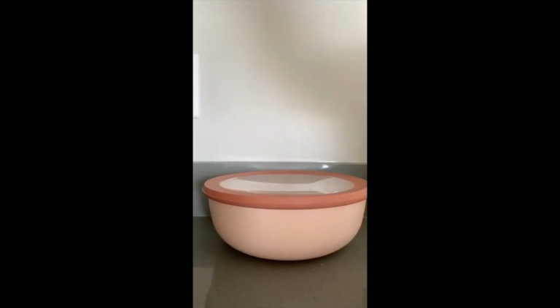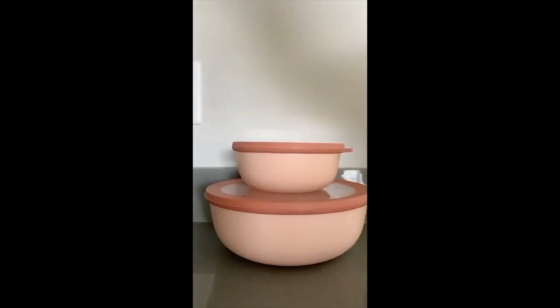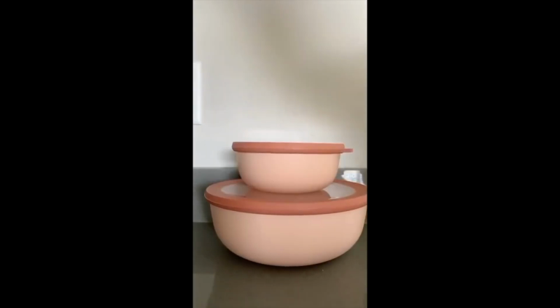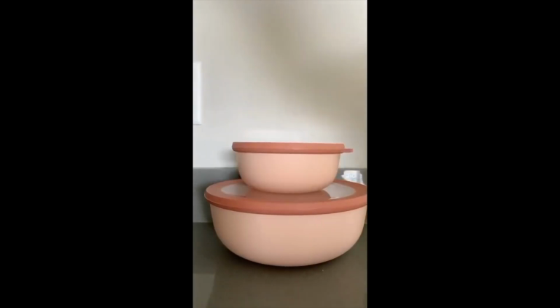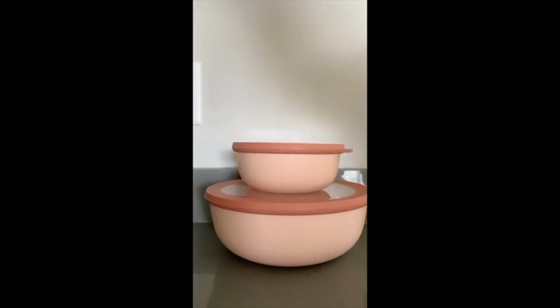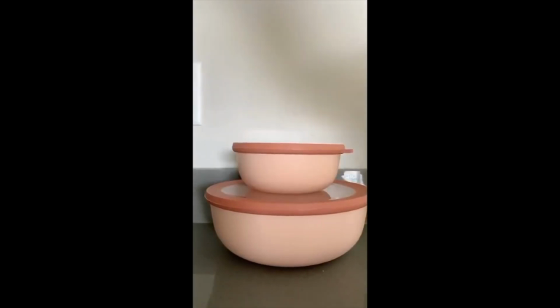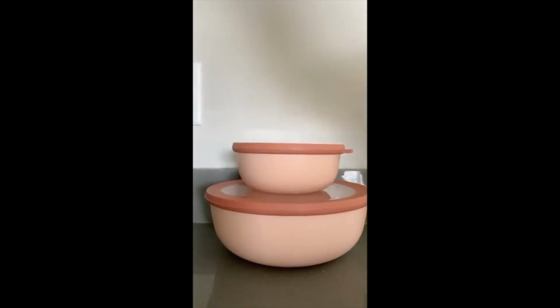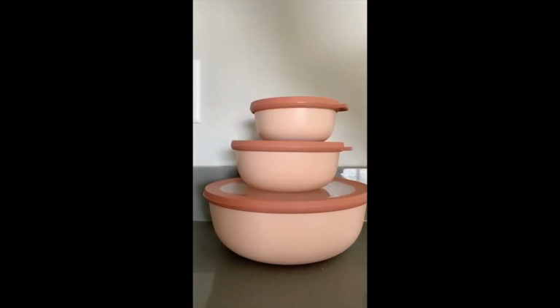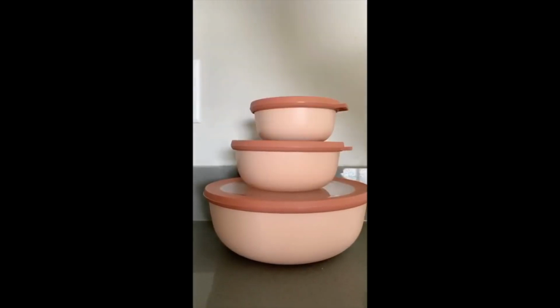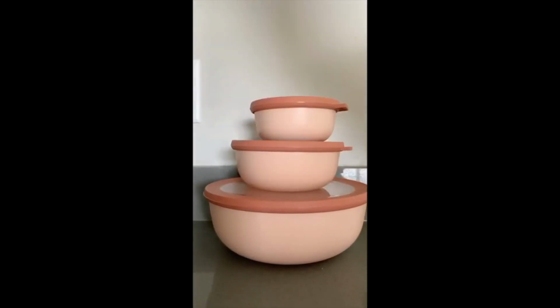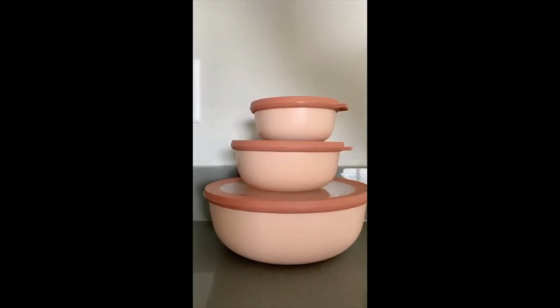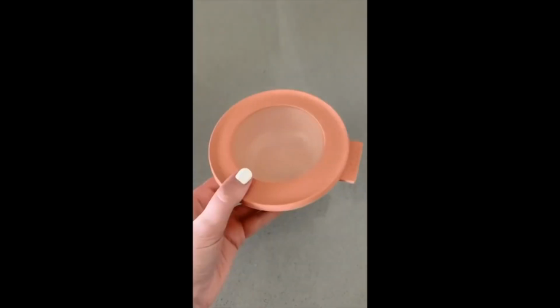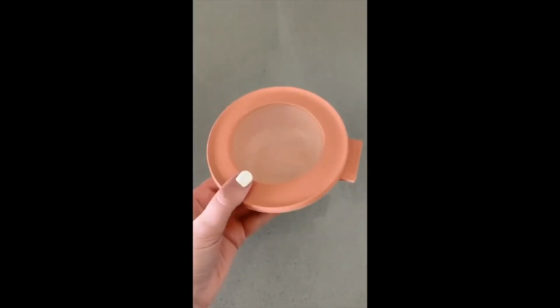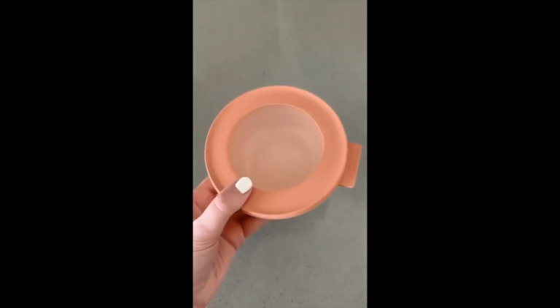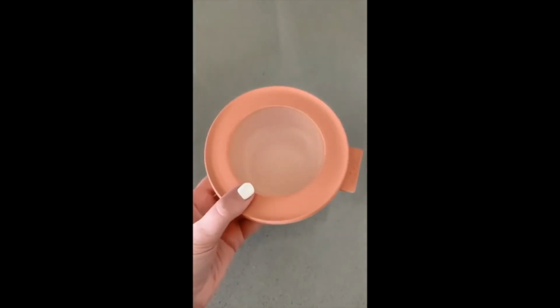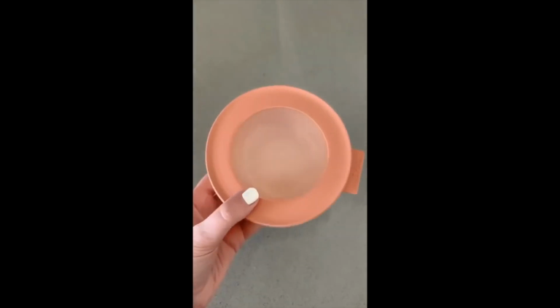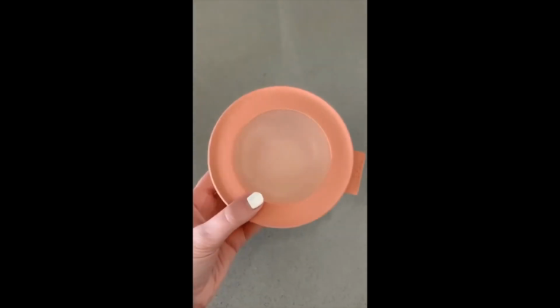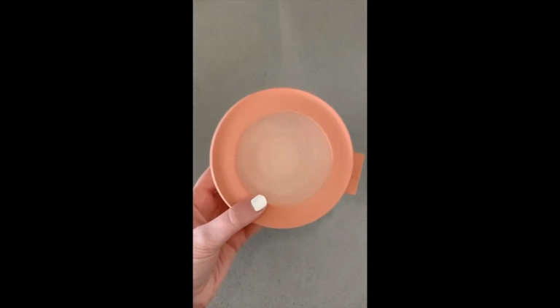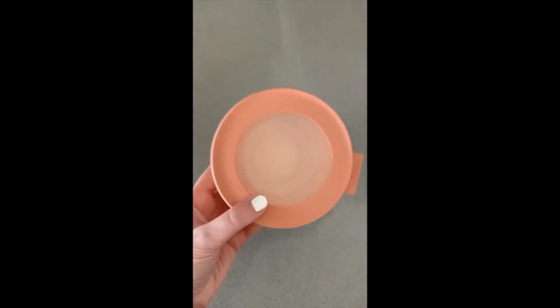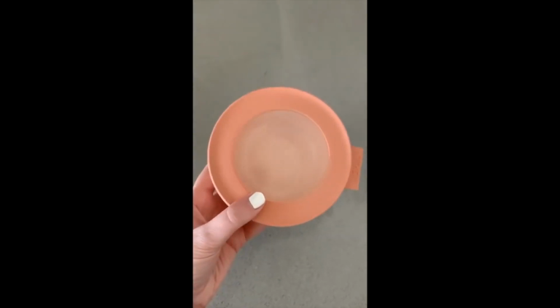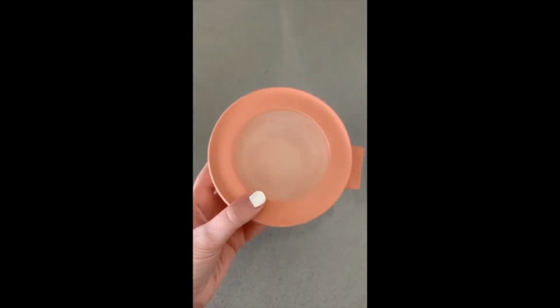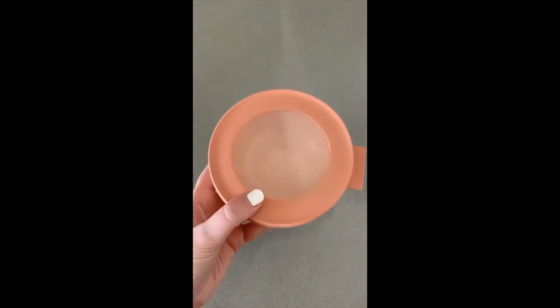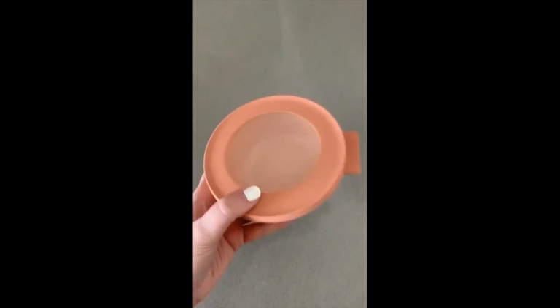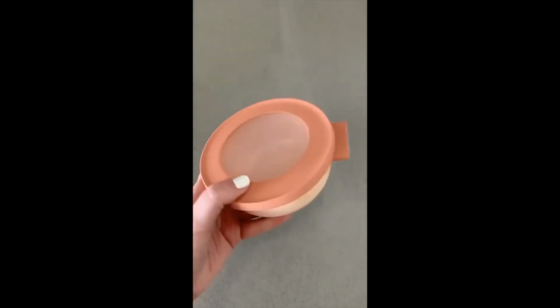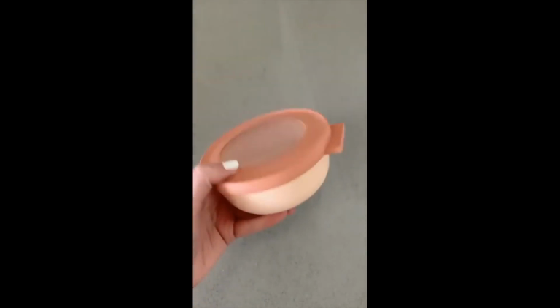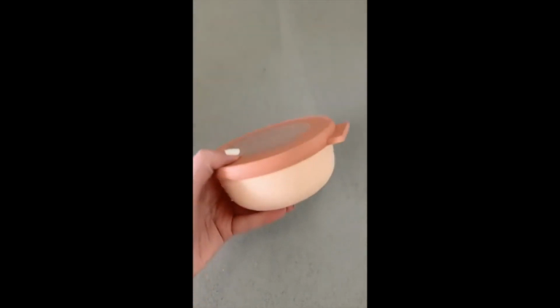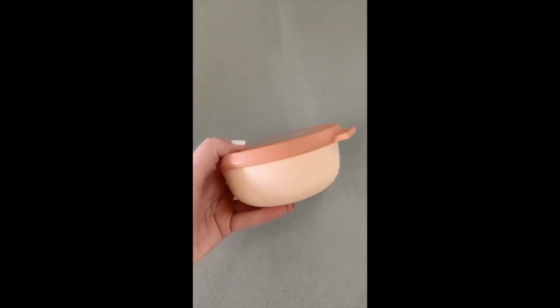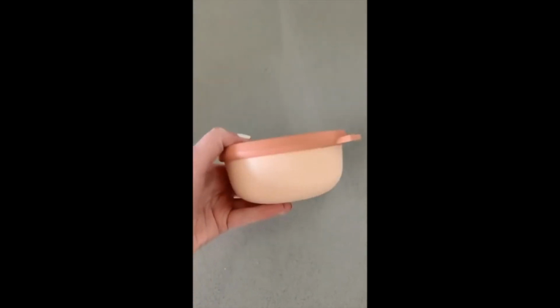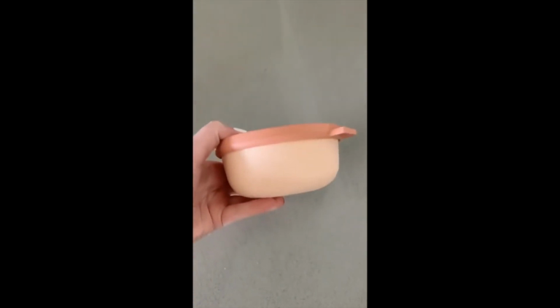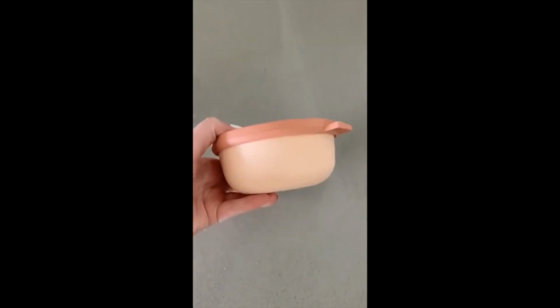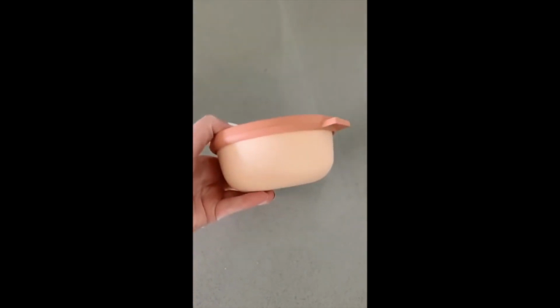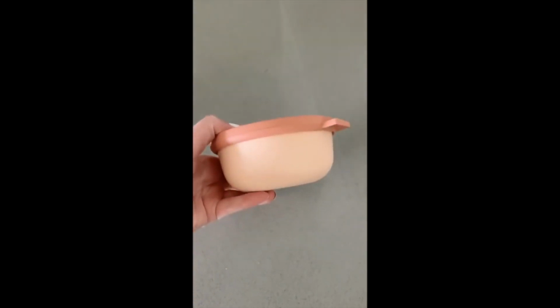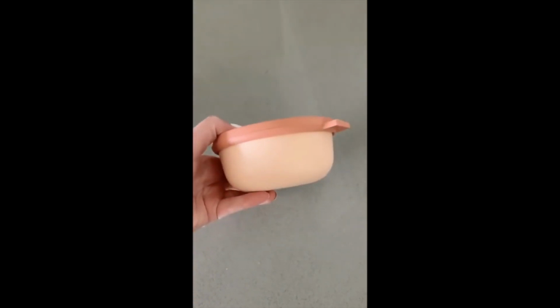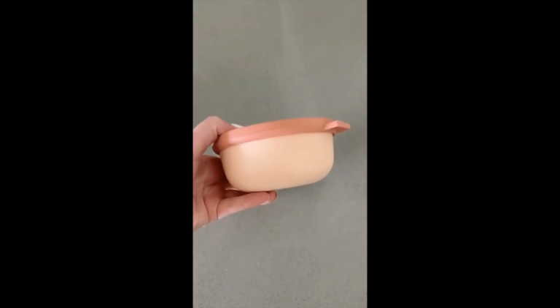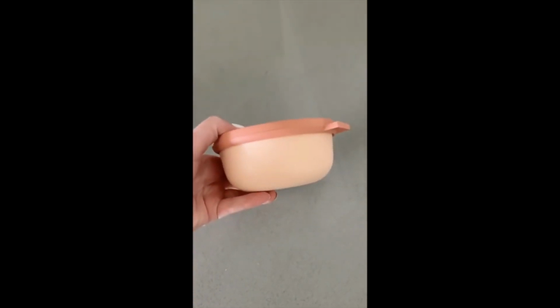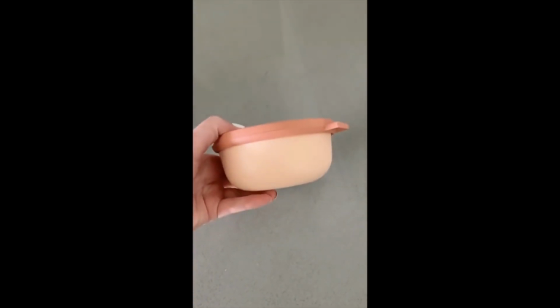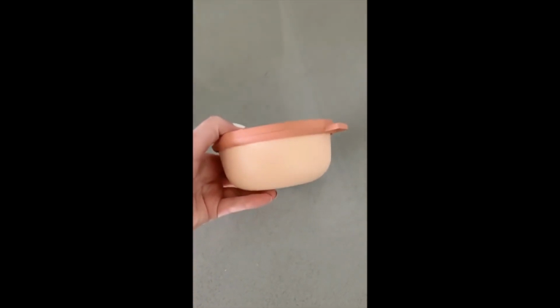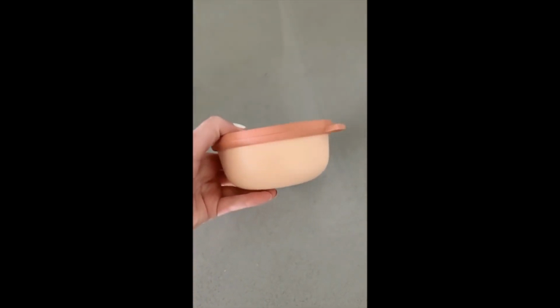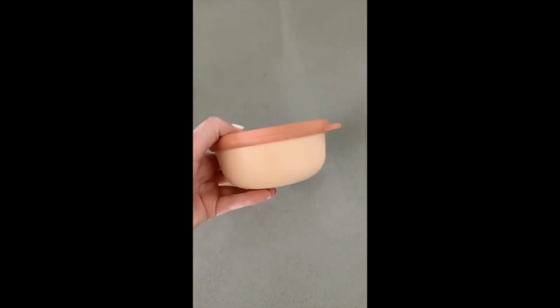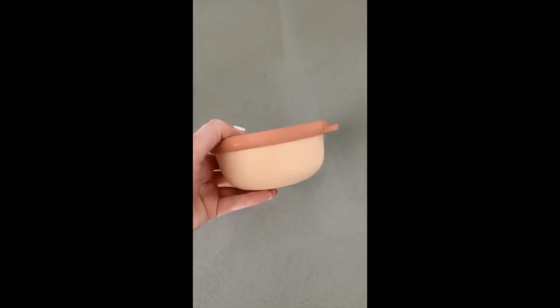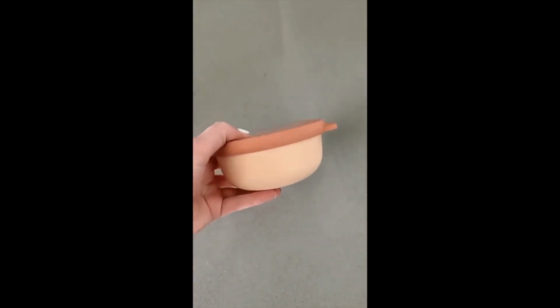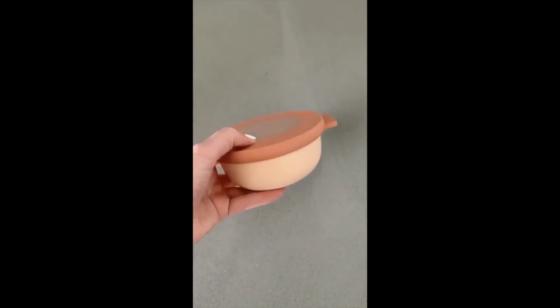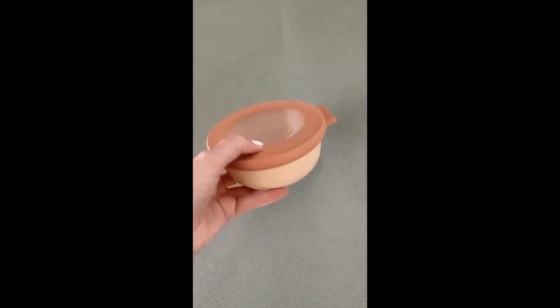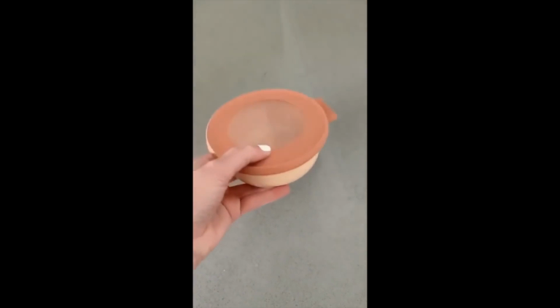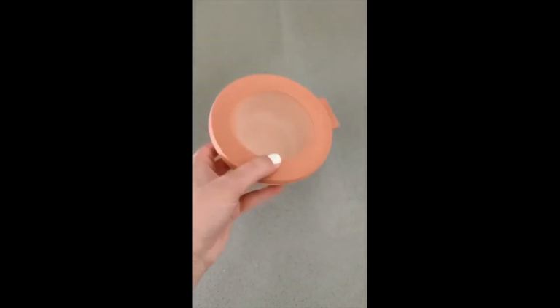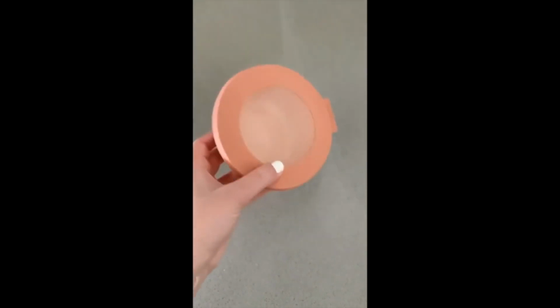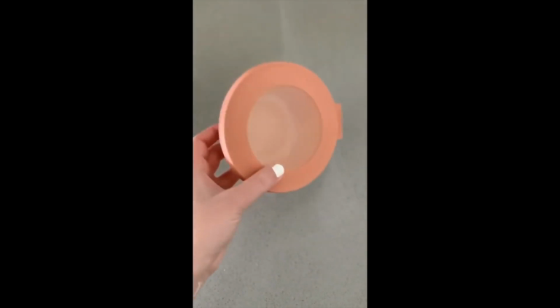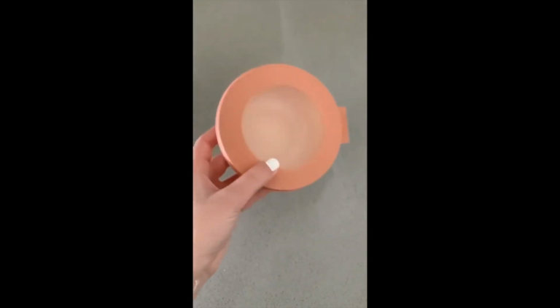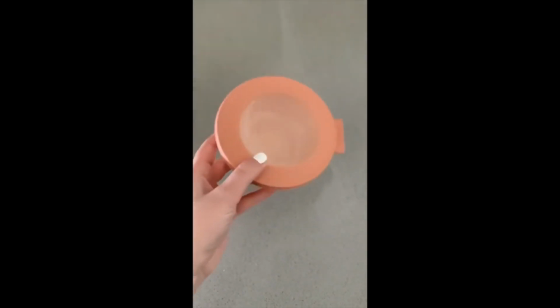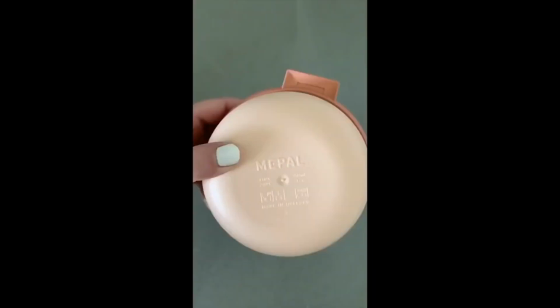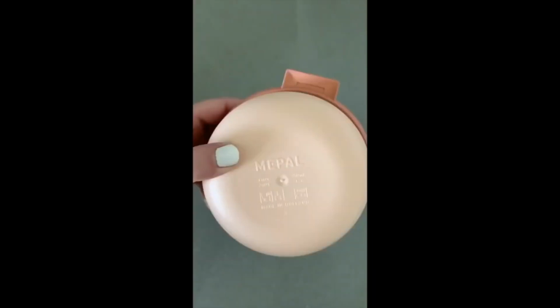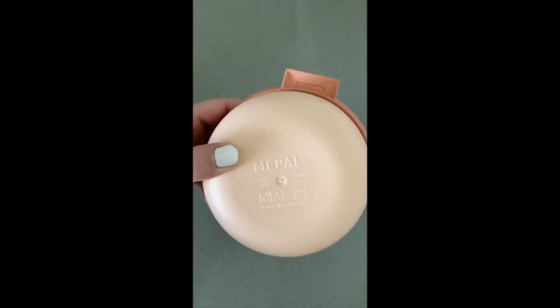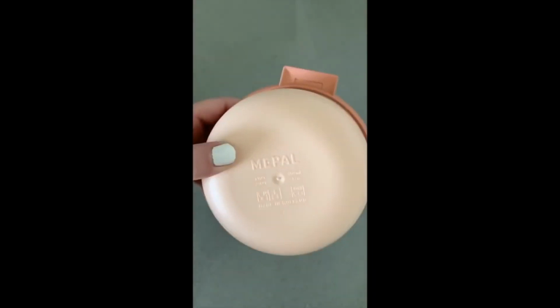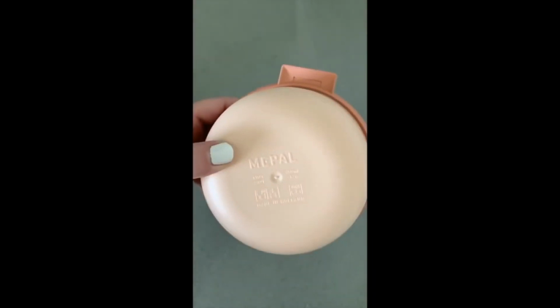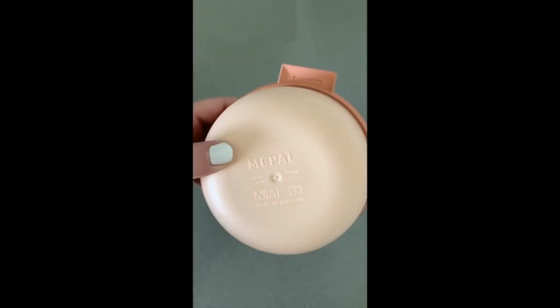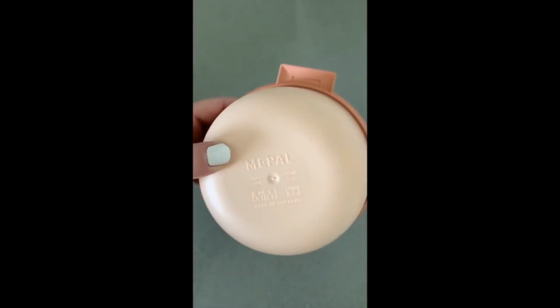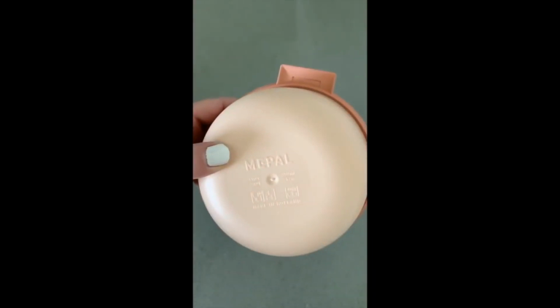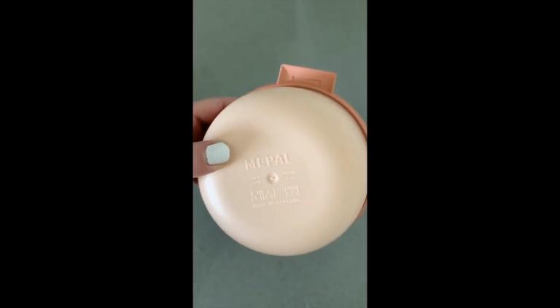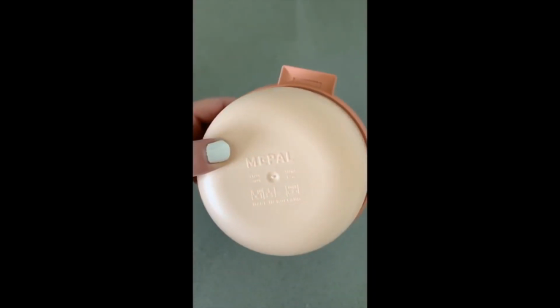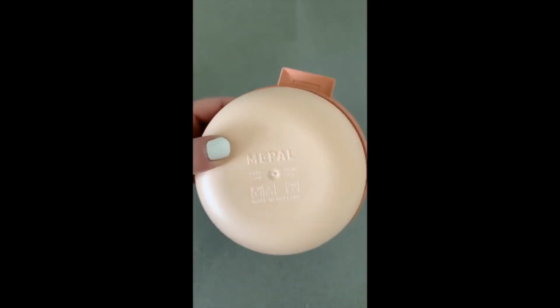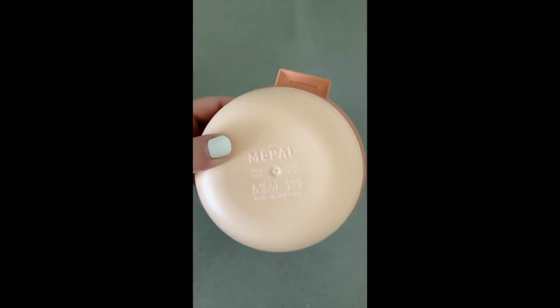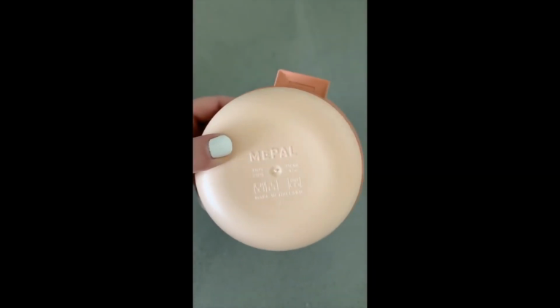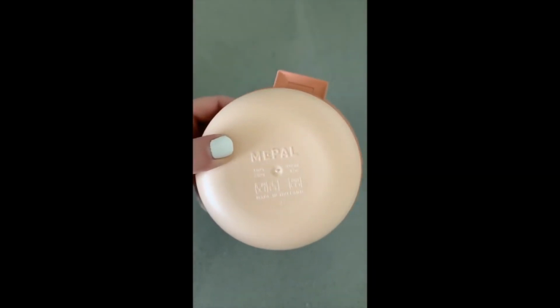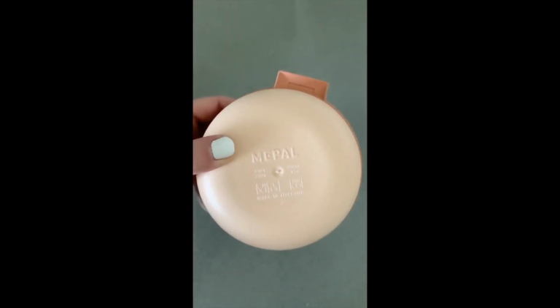Favorite Amazon Products Part 5: First is this cute pink Tupperware — I use mine all the time. It's such good quality: microwave safe, dishwasher safe, and can be stored in the freezer.